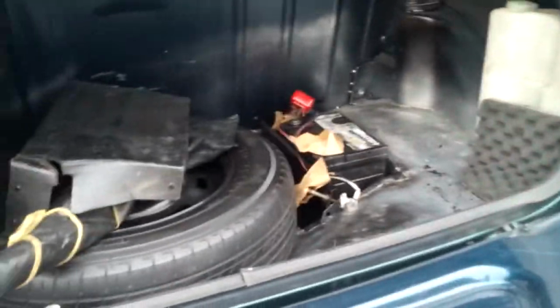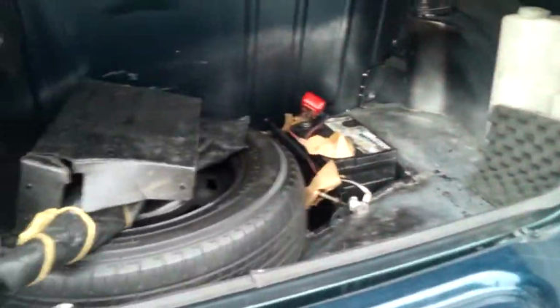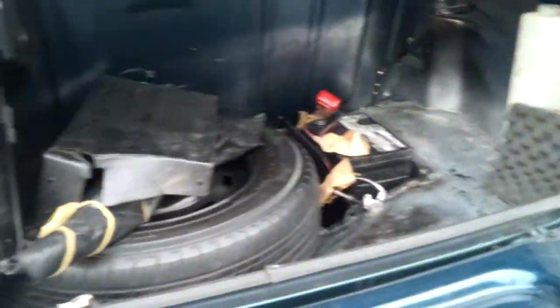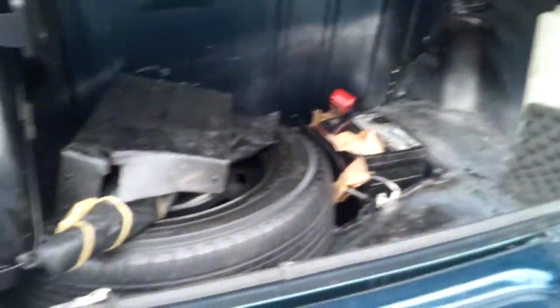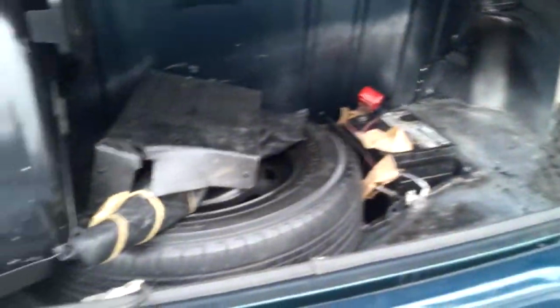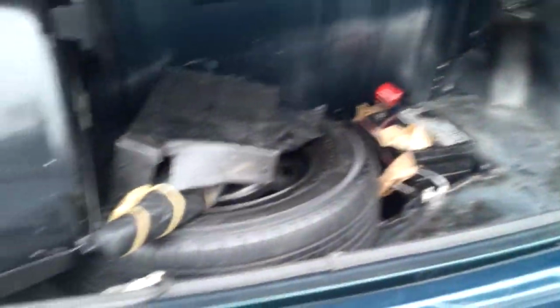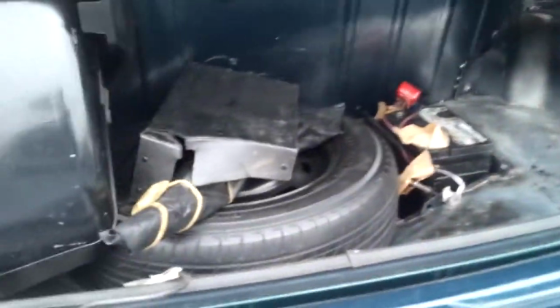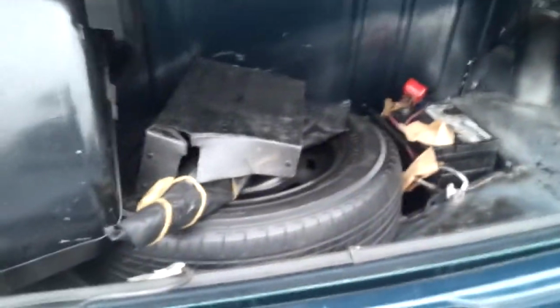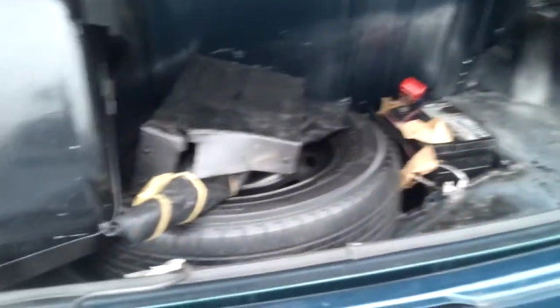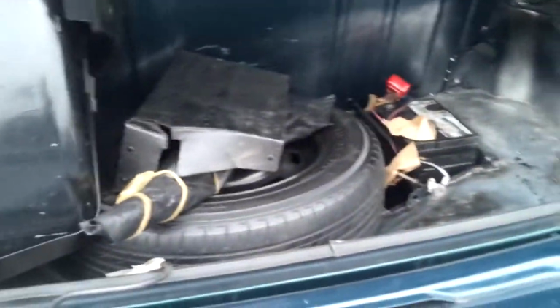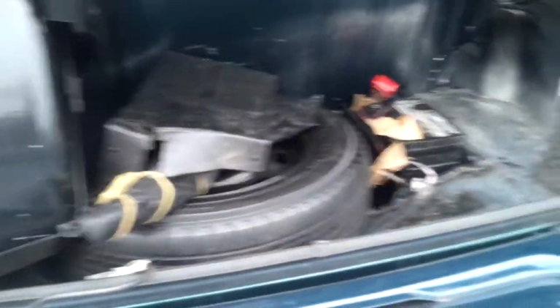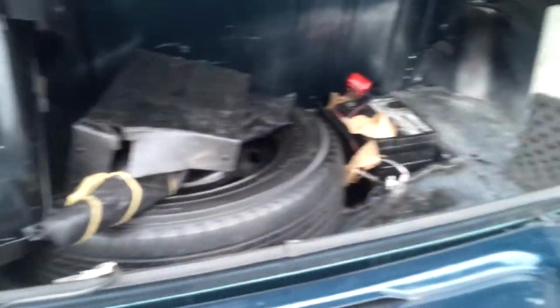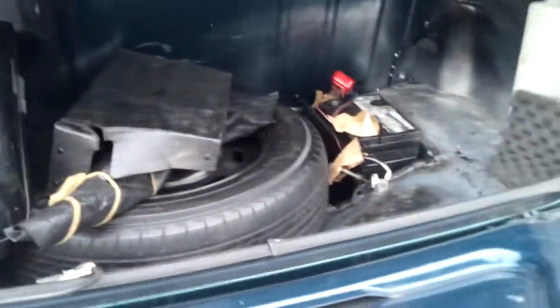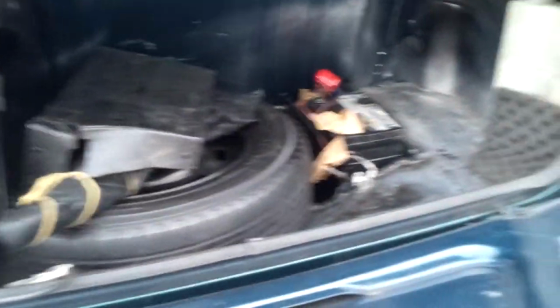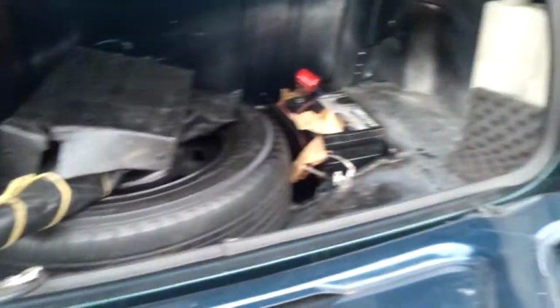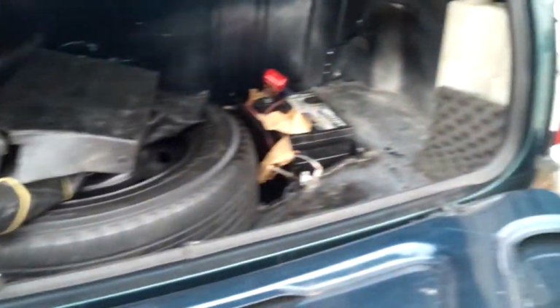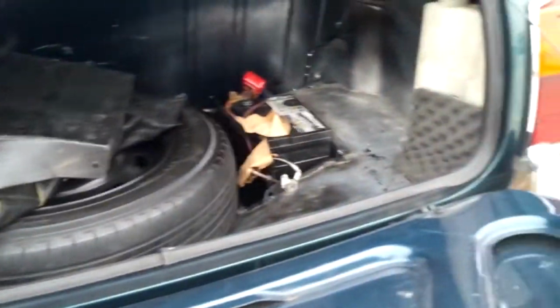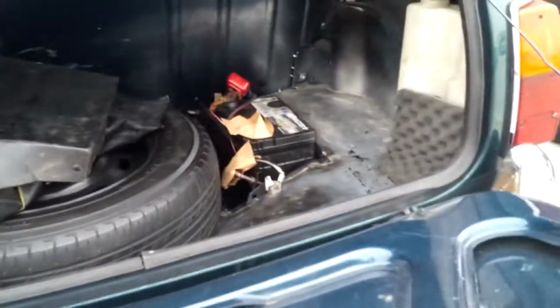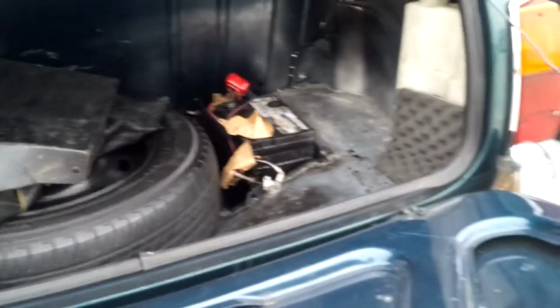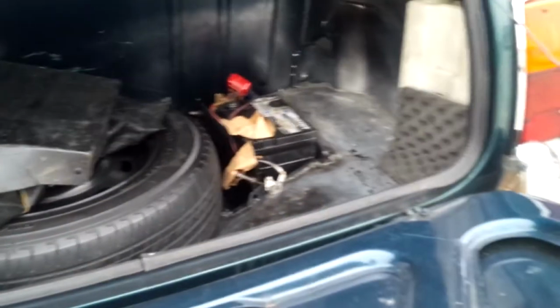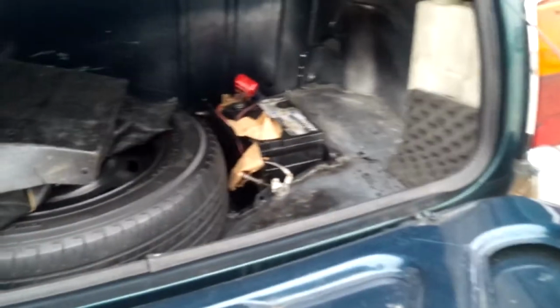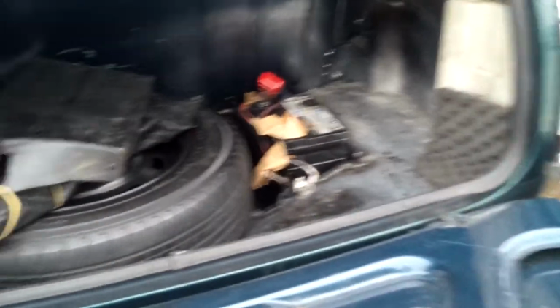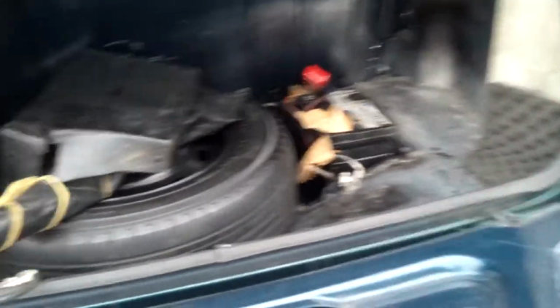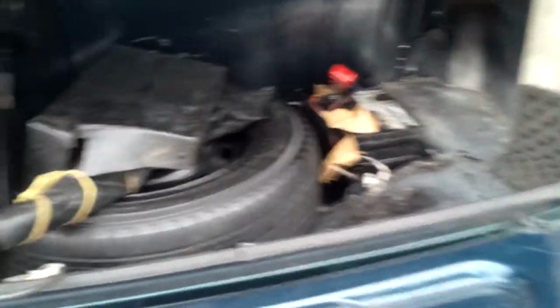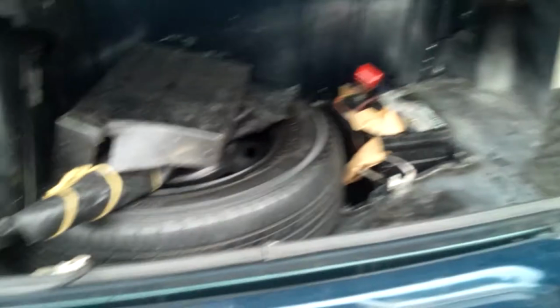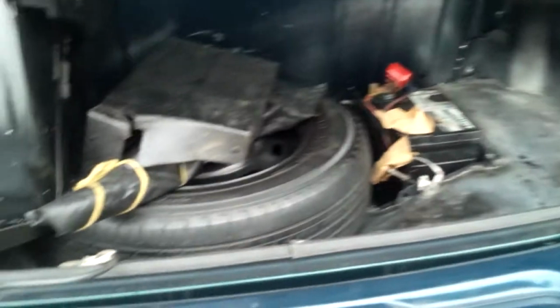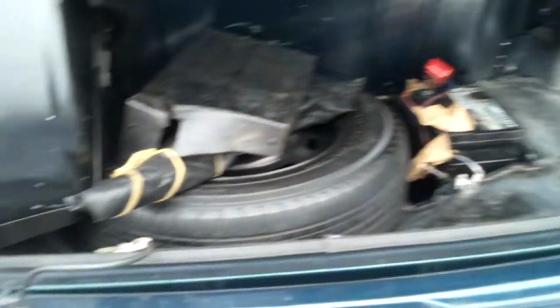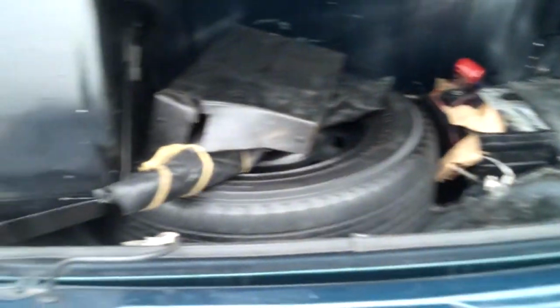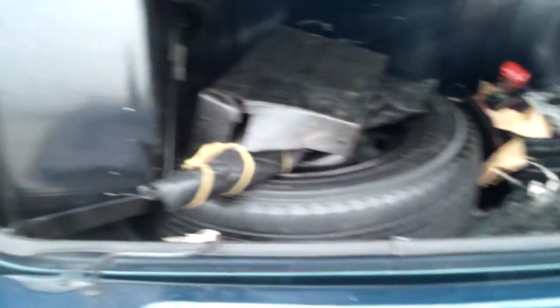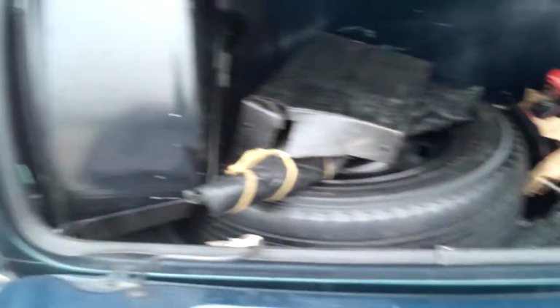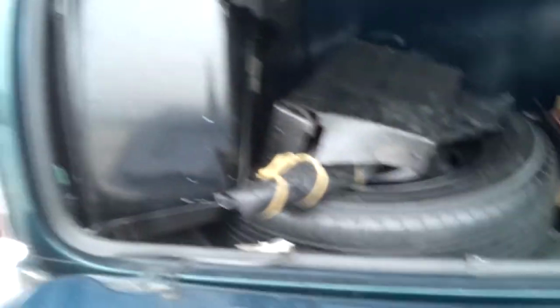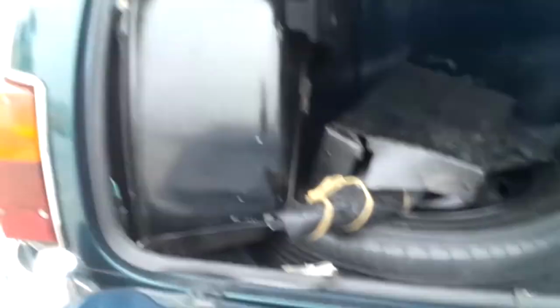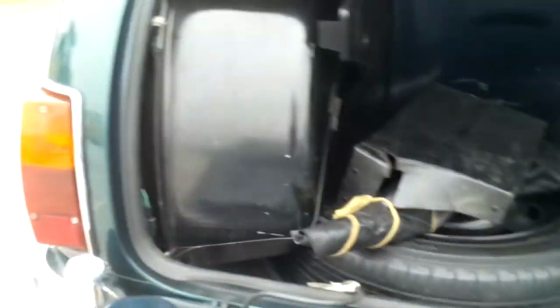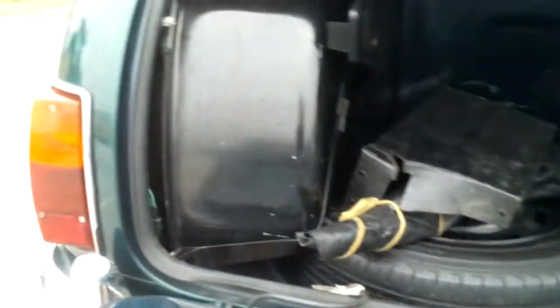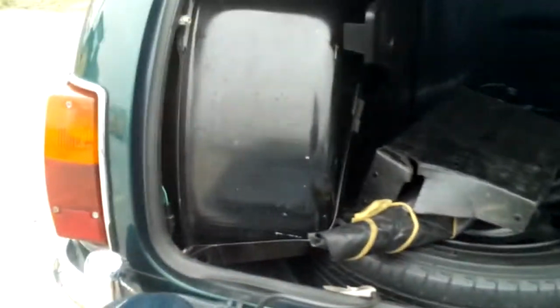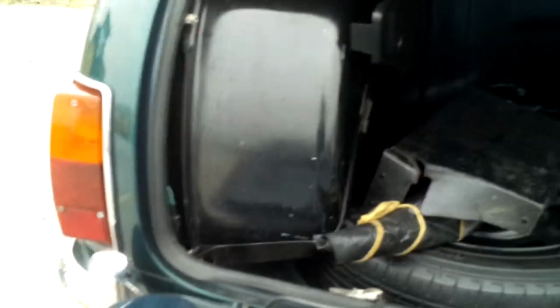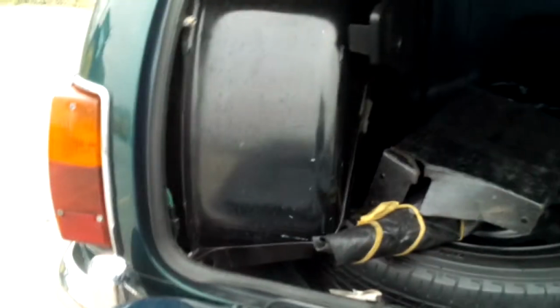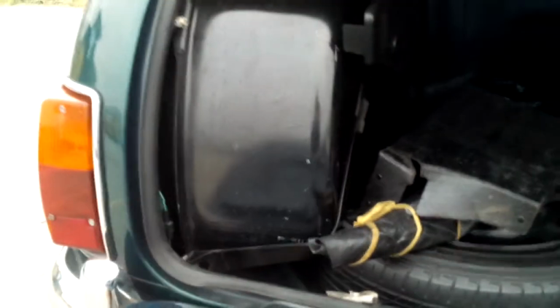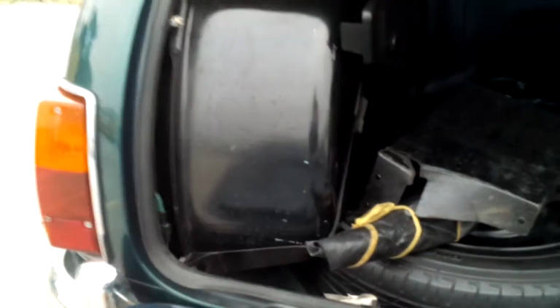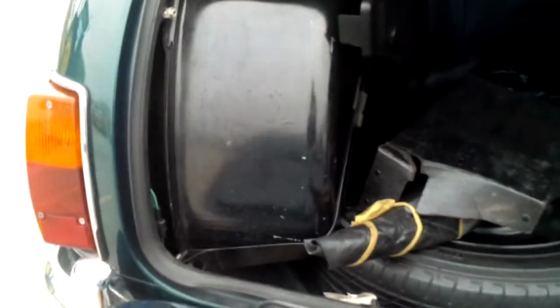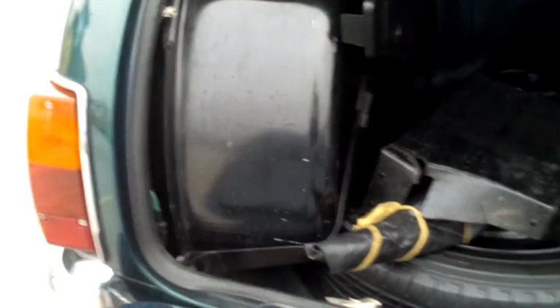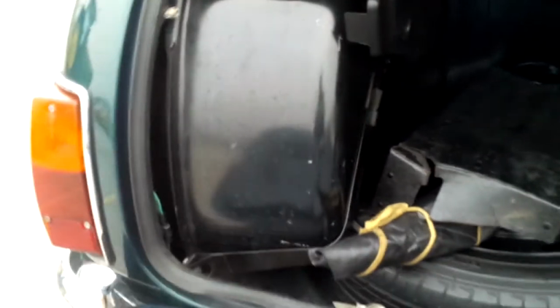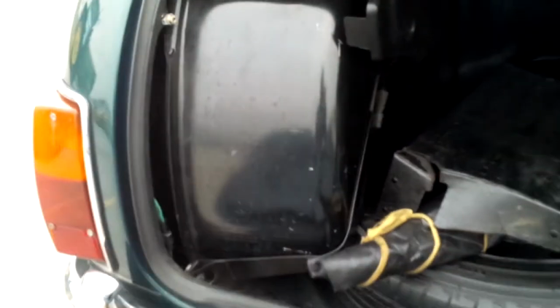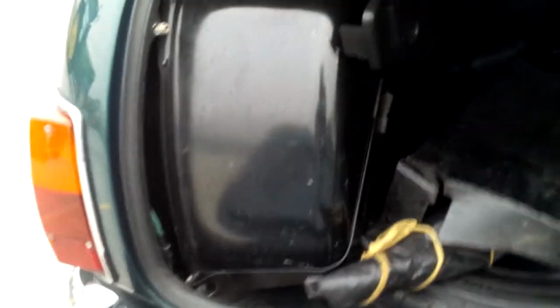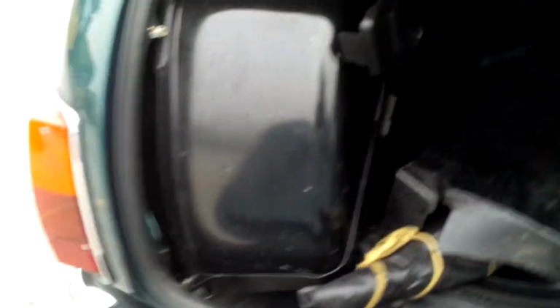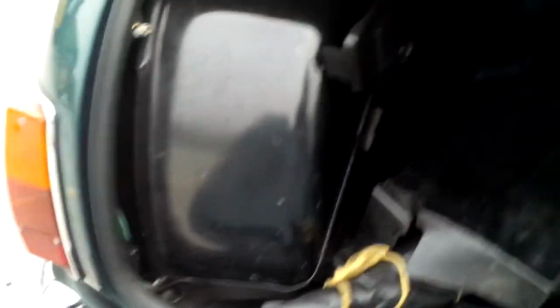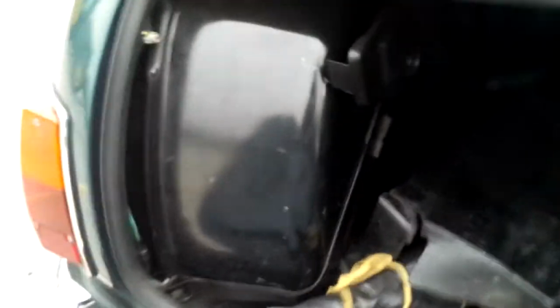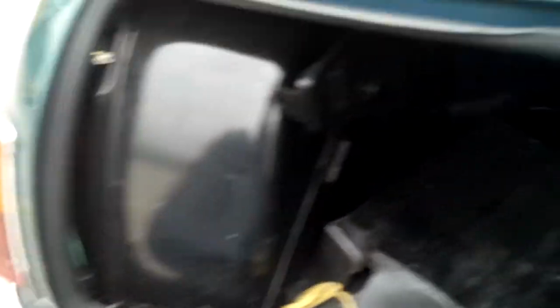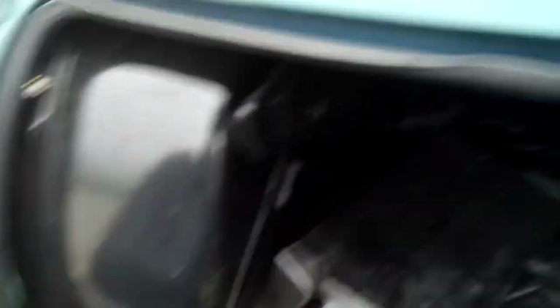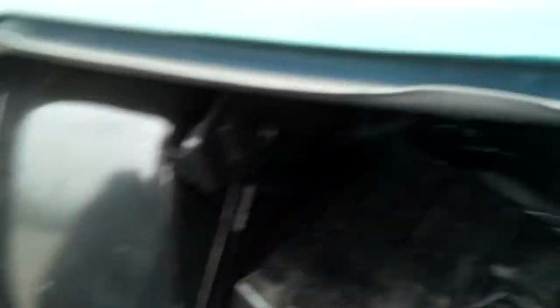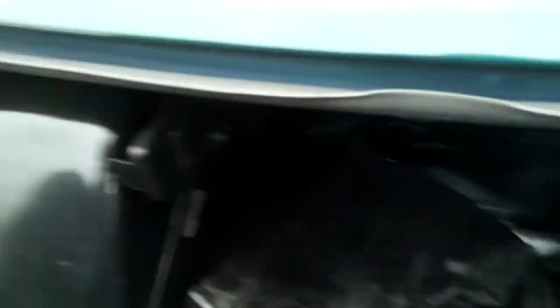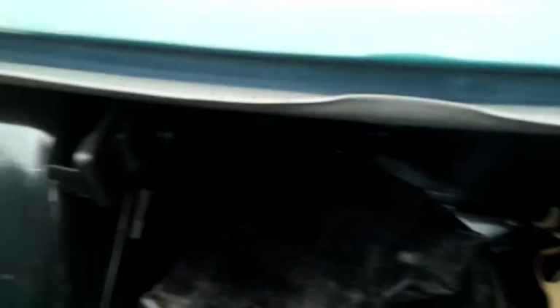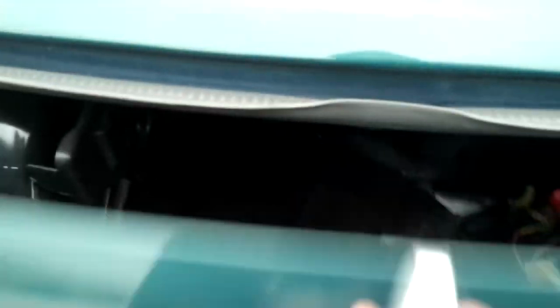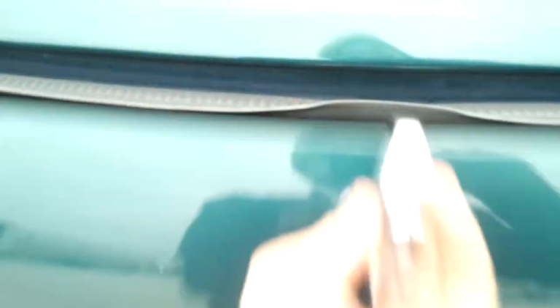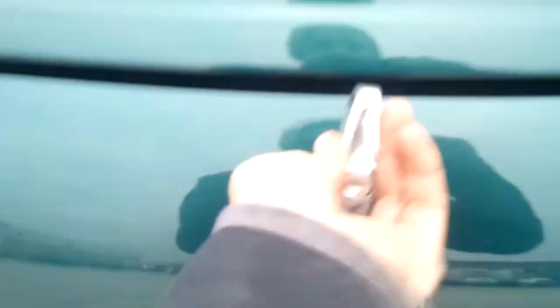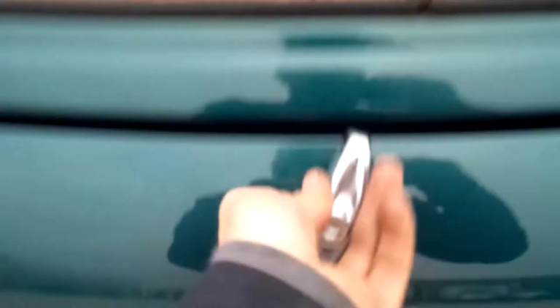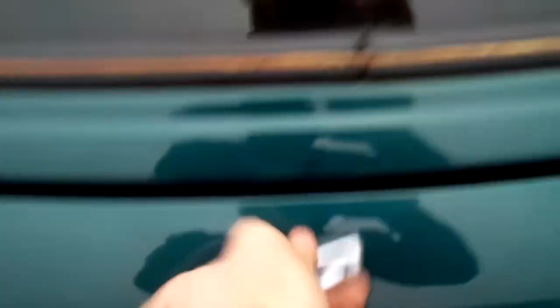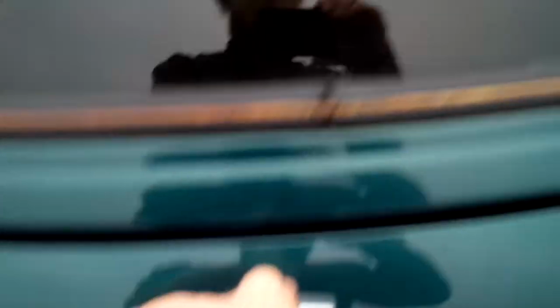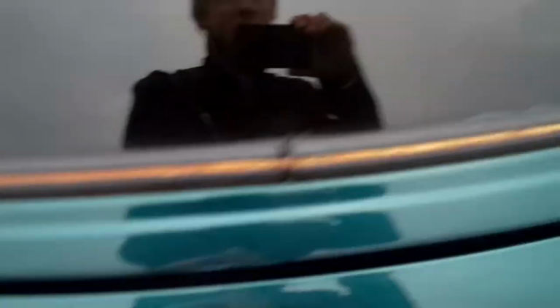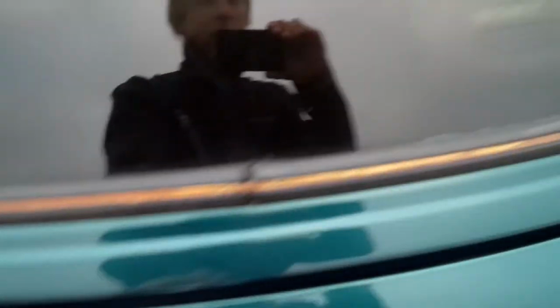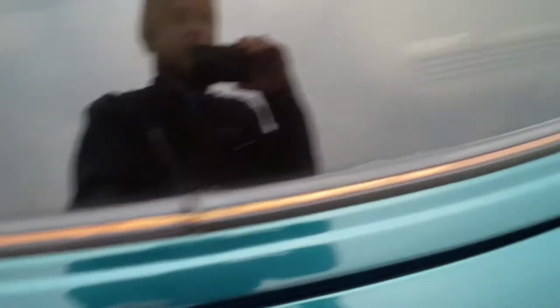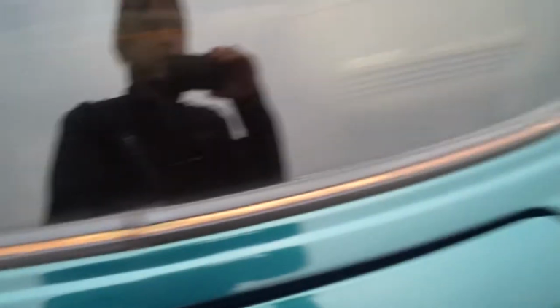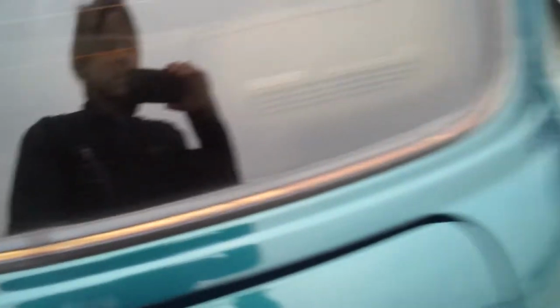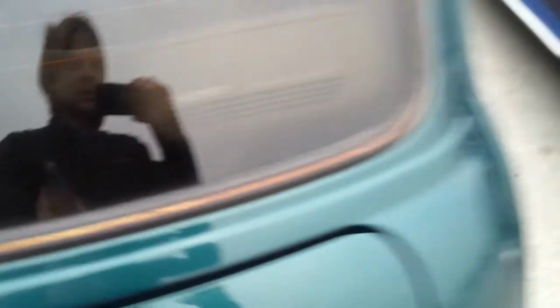All Minis have their battery, spare, and fuel tank in the trunk — they're all the ones that I import, at least.